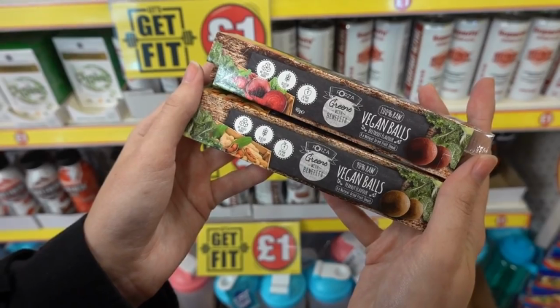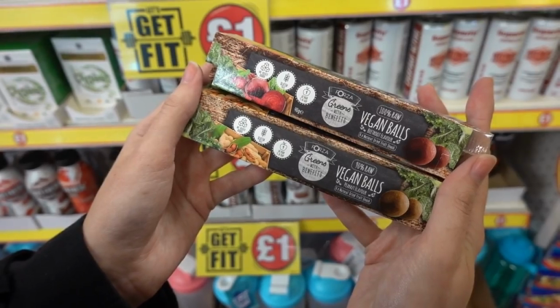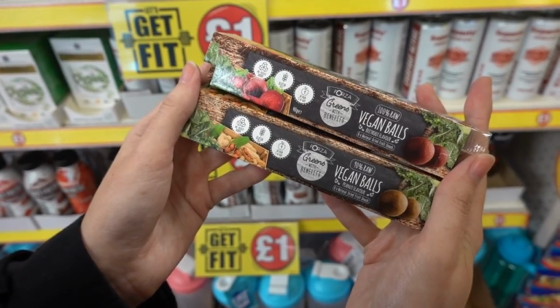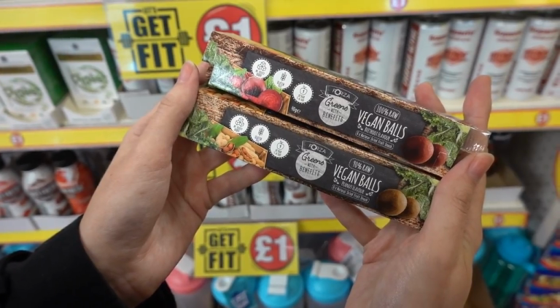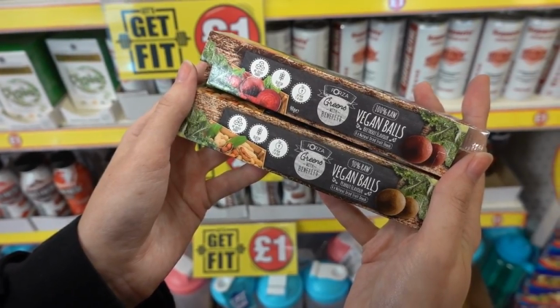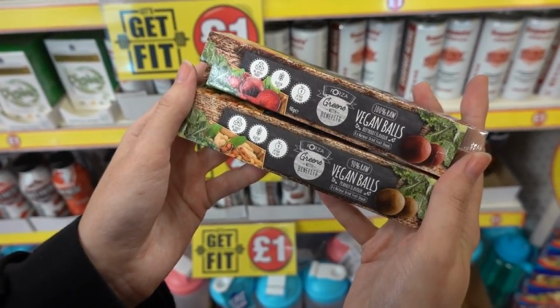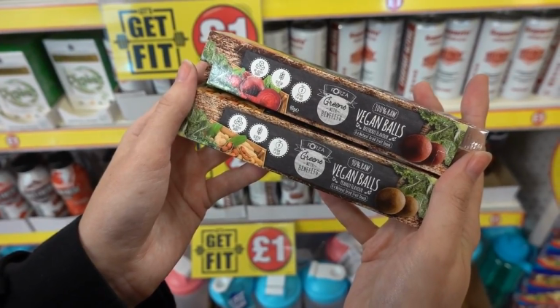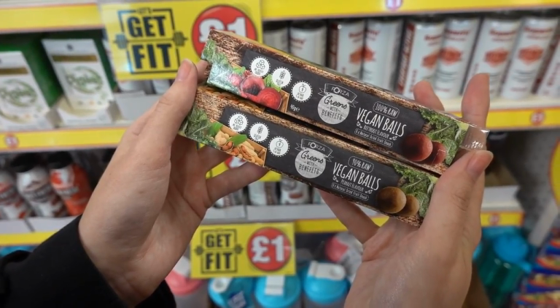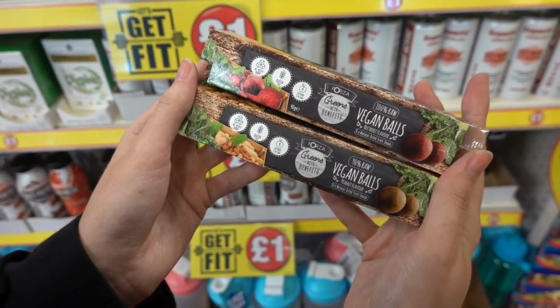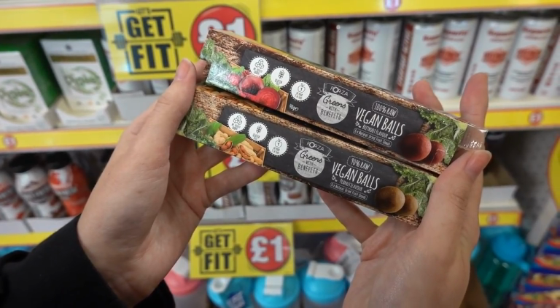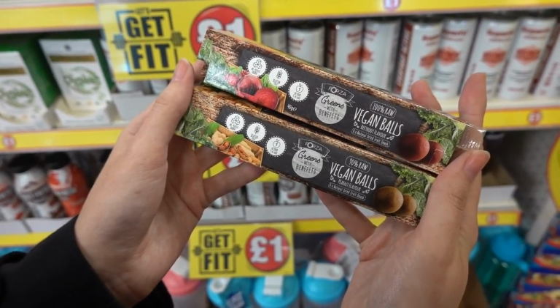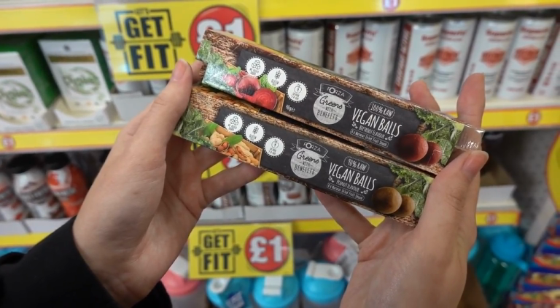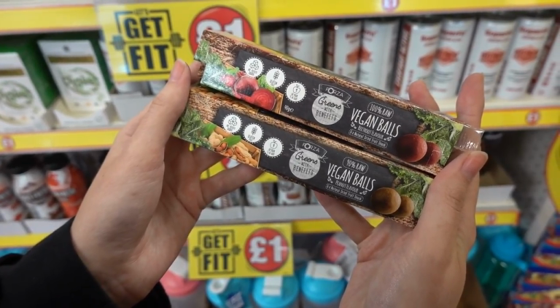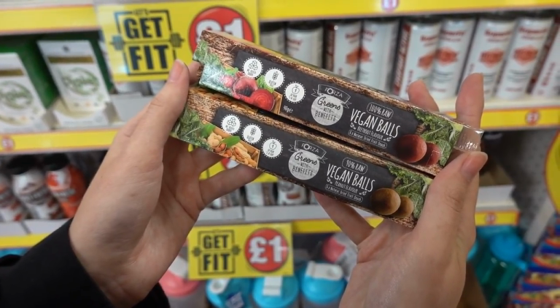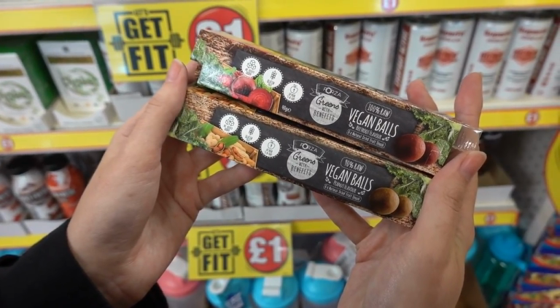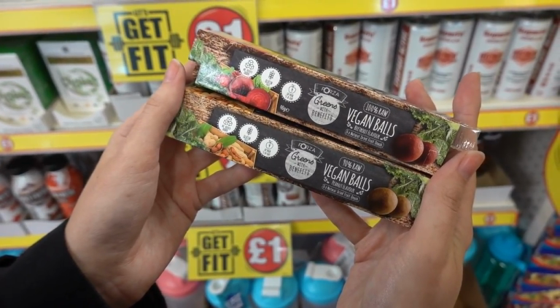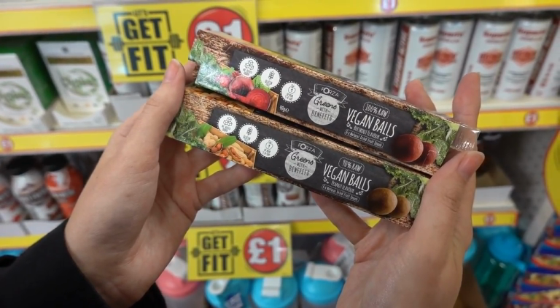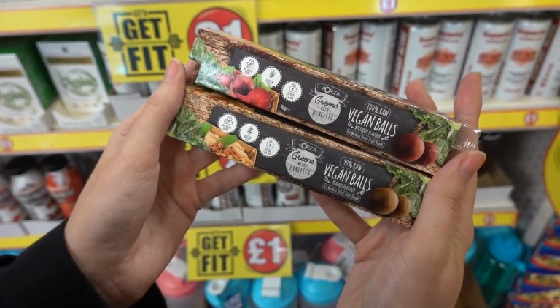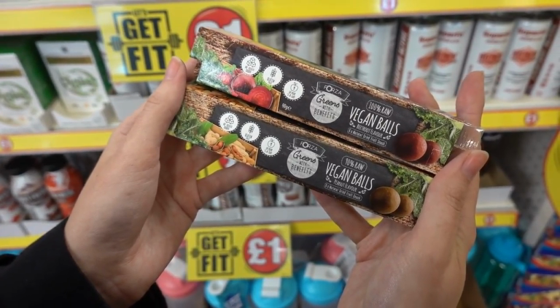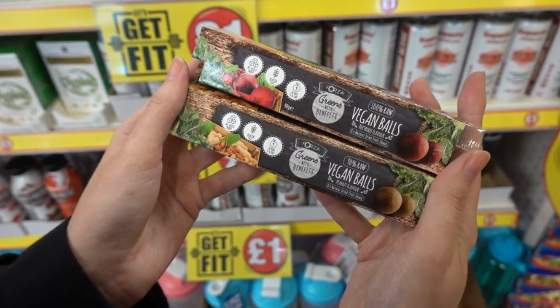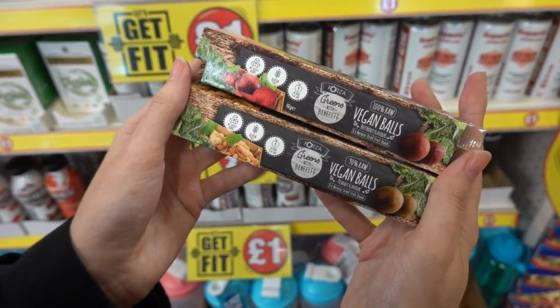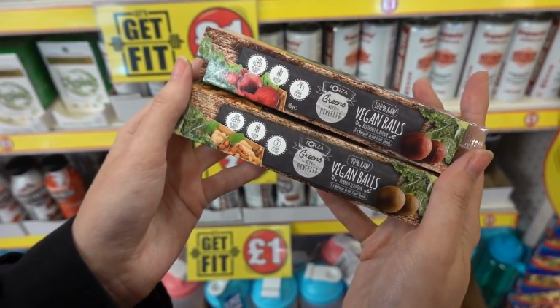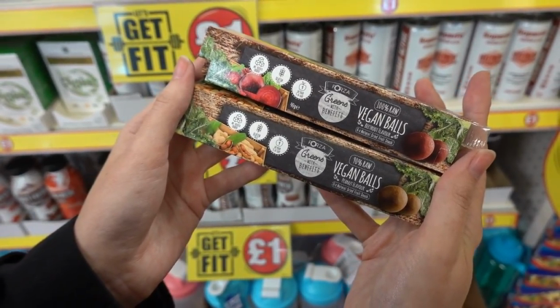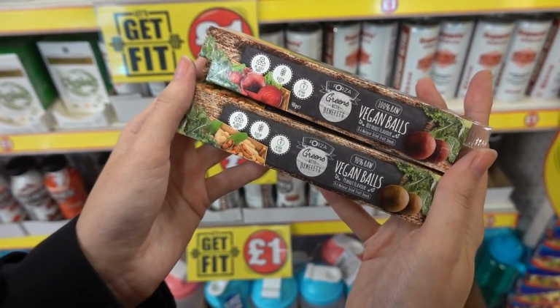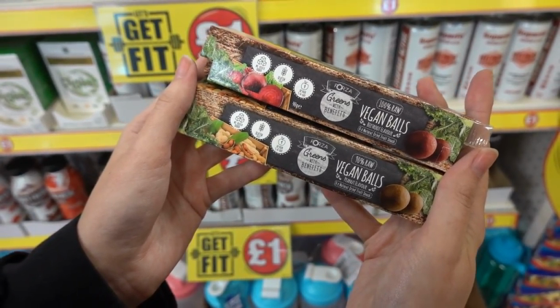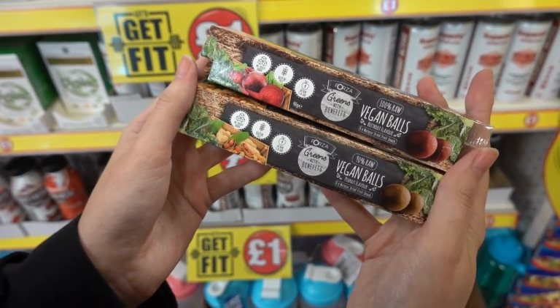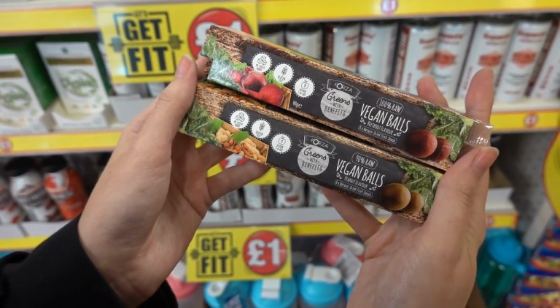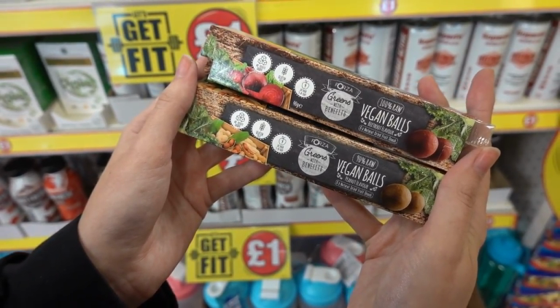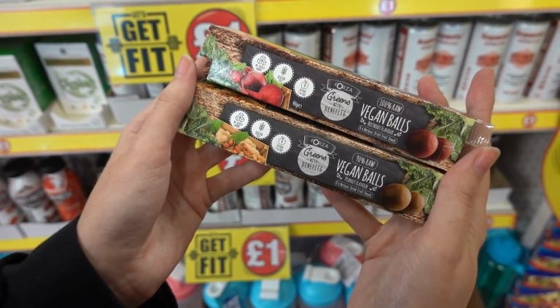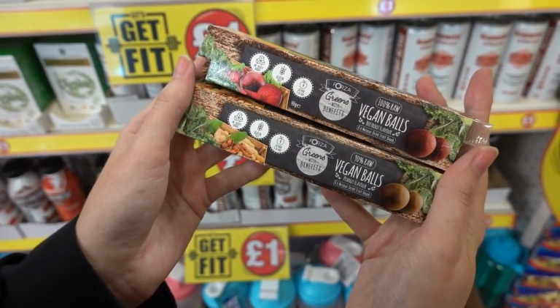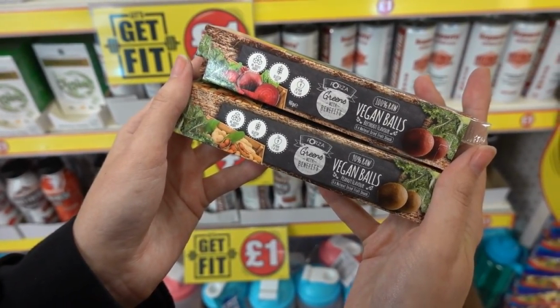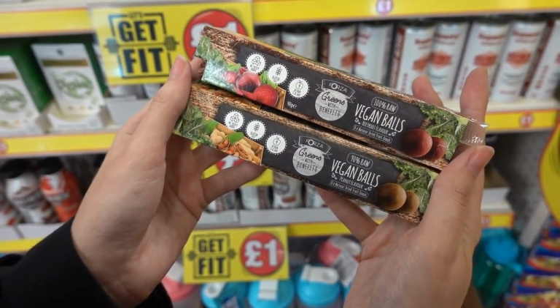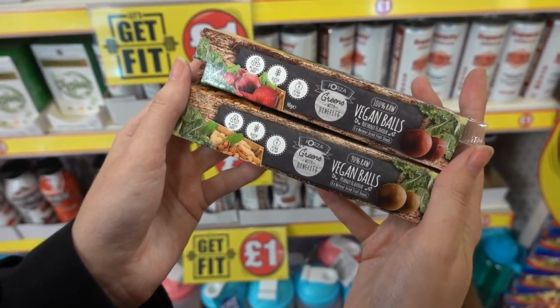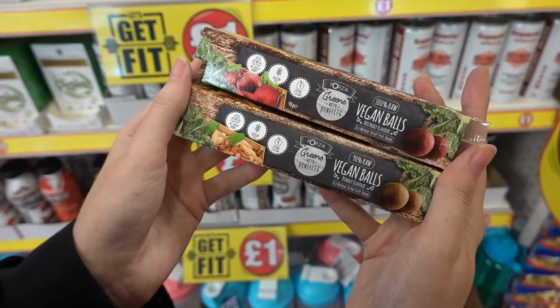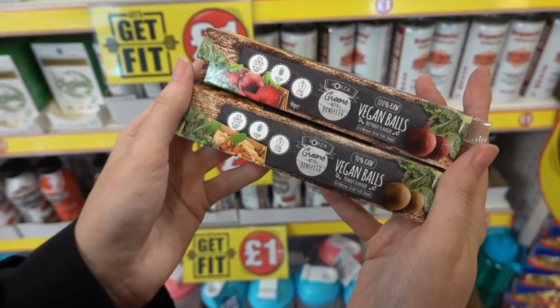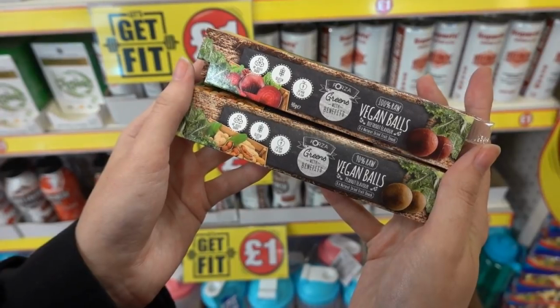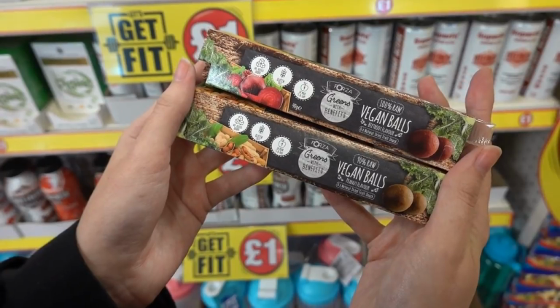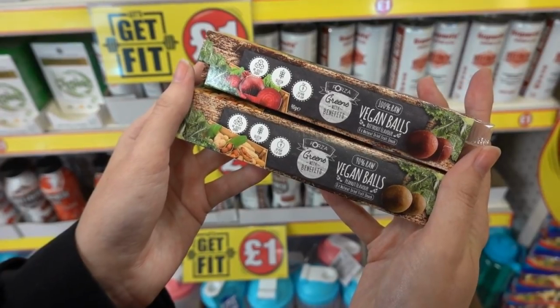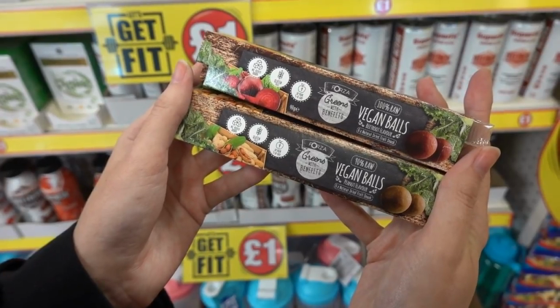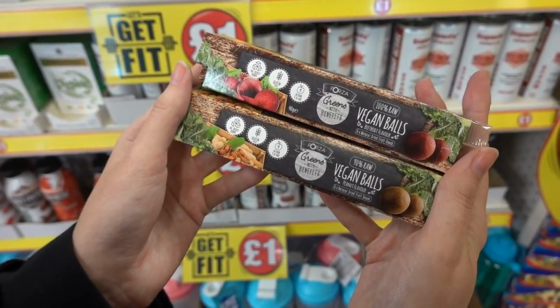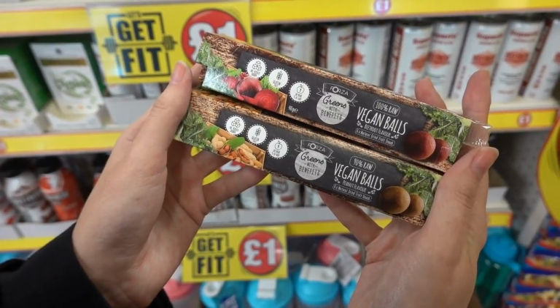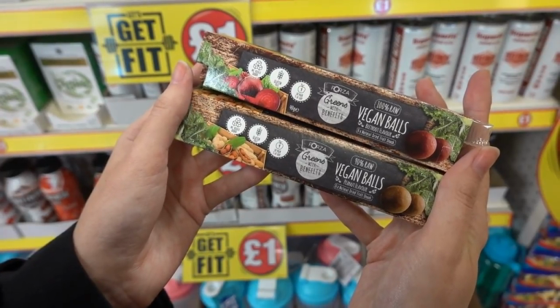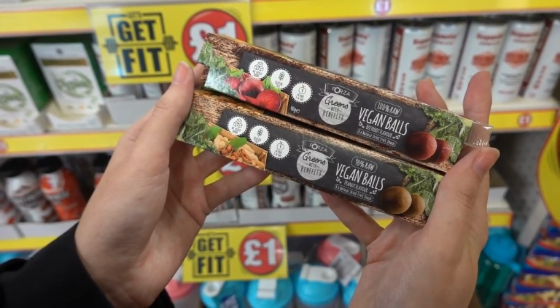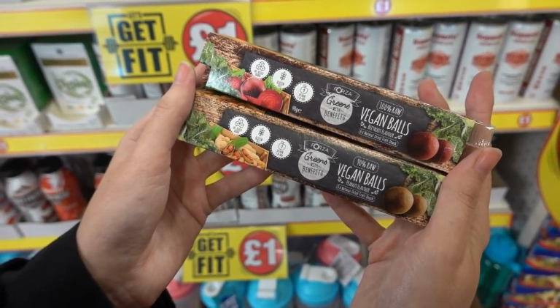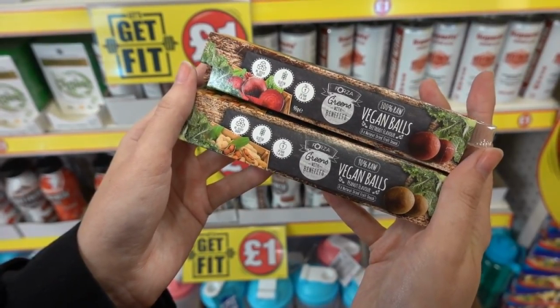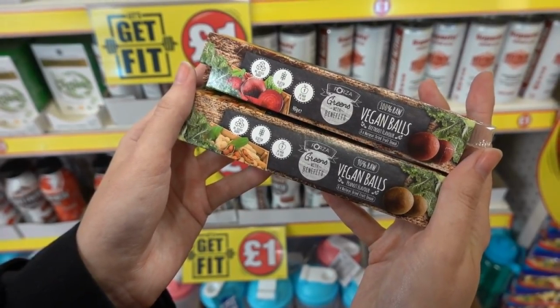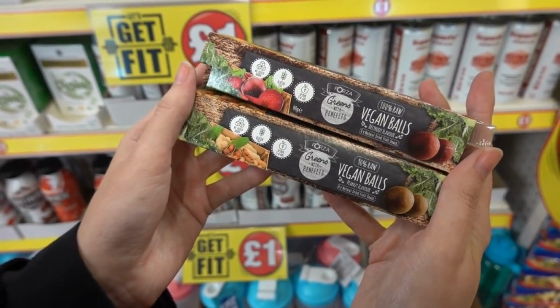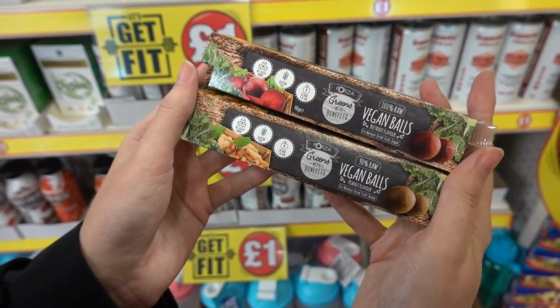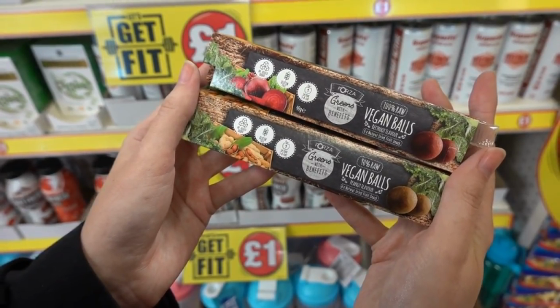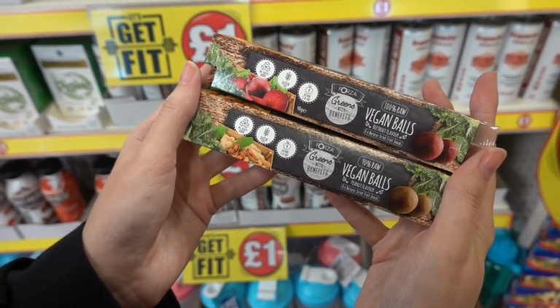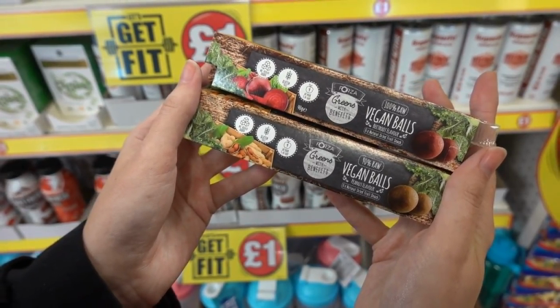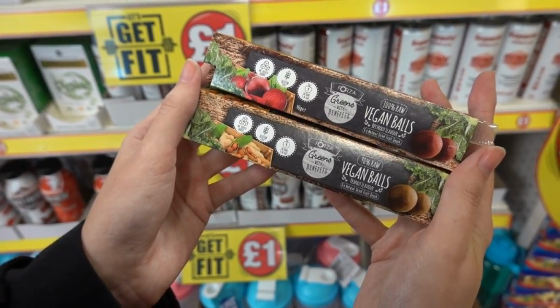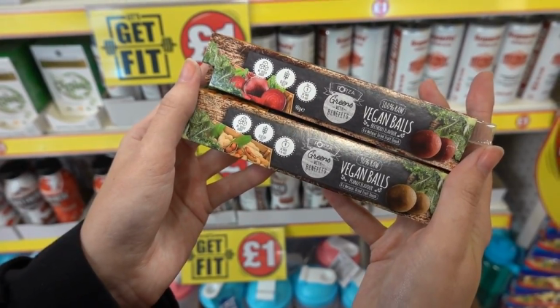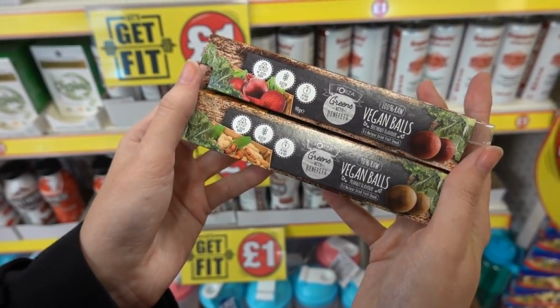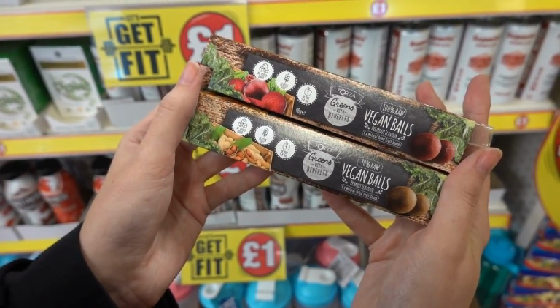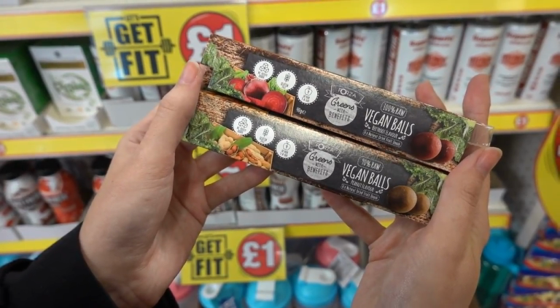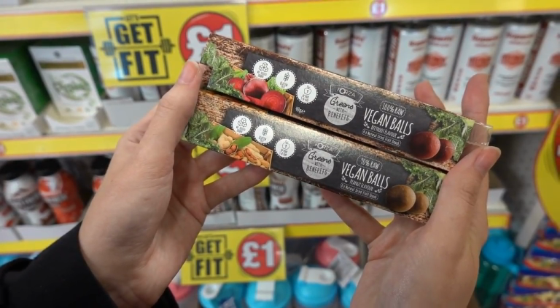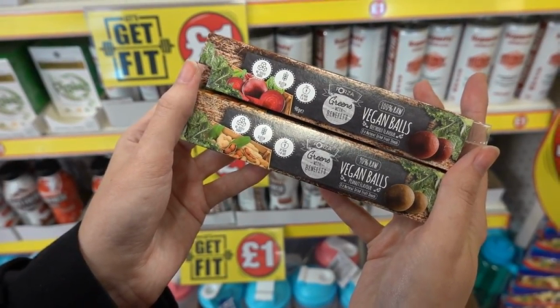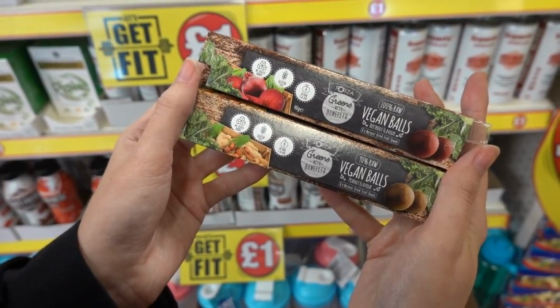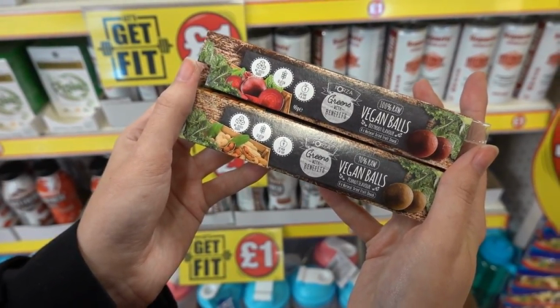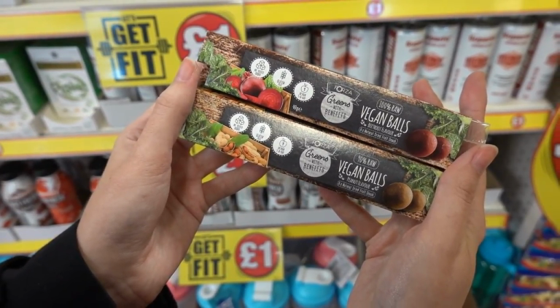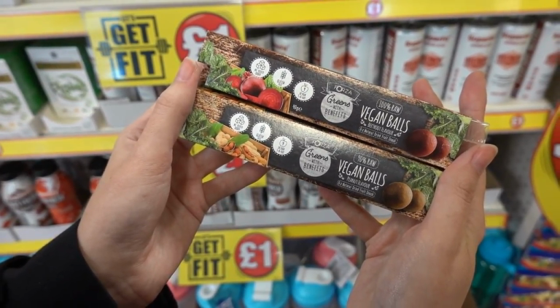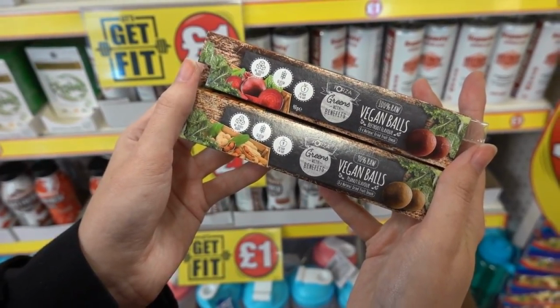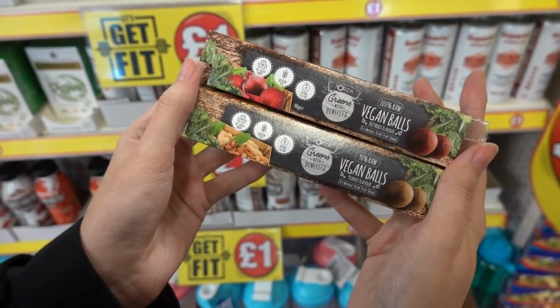Just spotted these vegan balls — they're also gluten free. They're snacks in beetroot flavour and also peanut flavour.